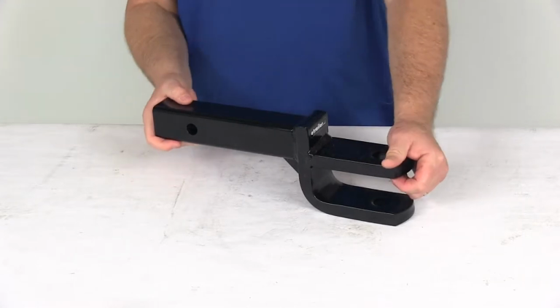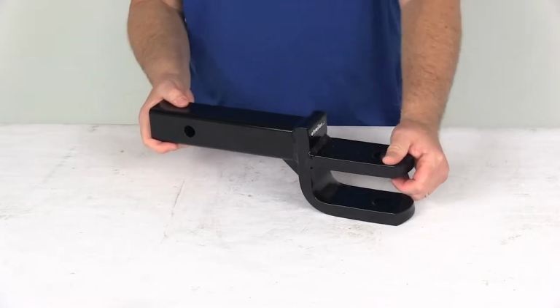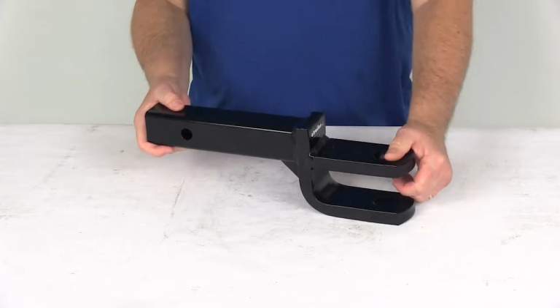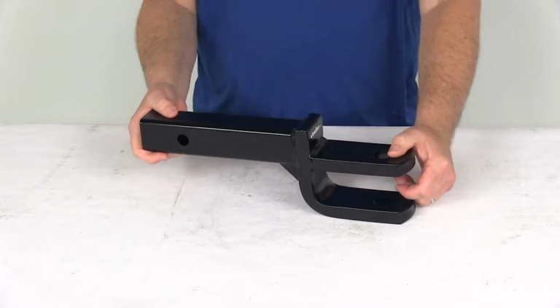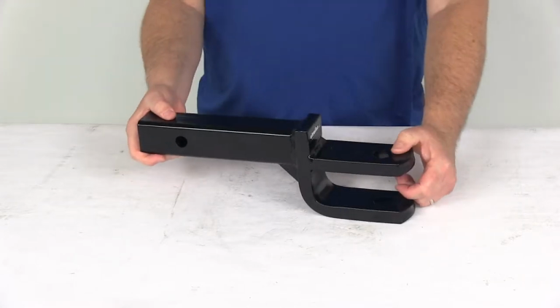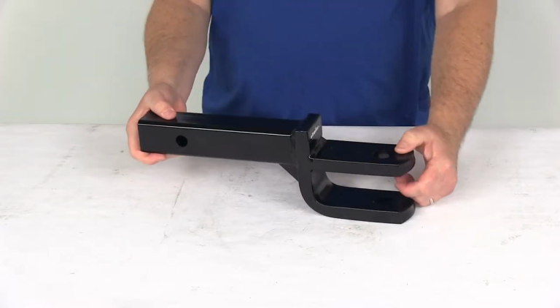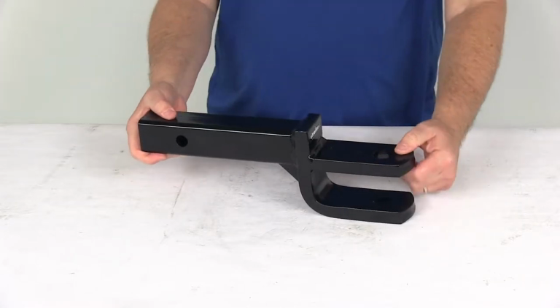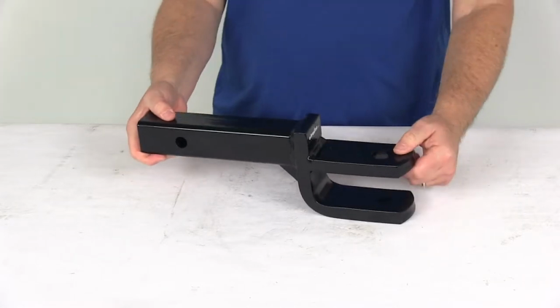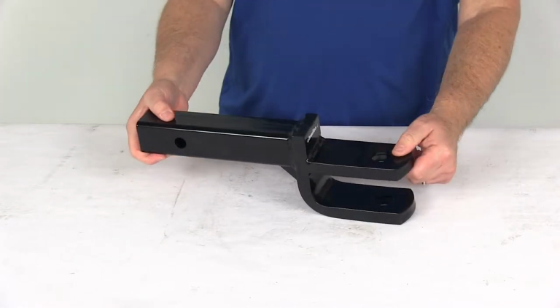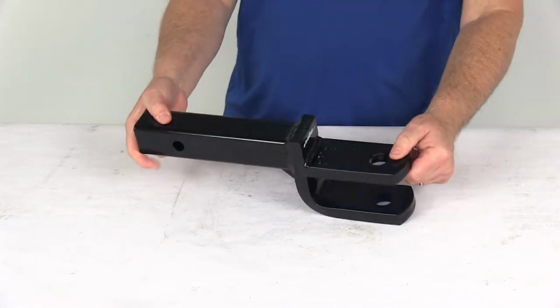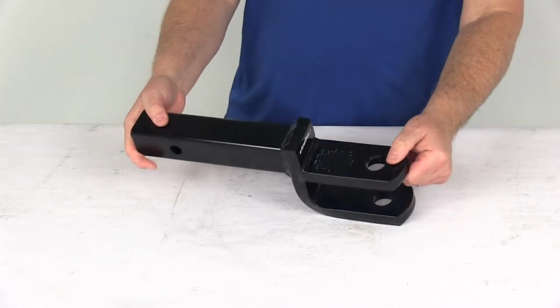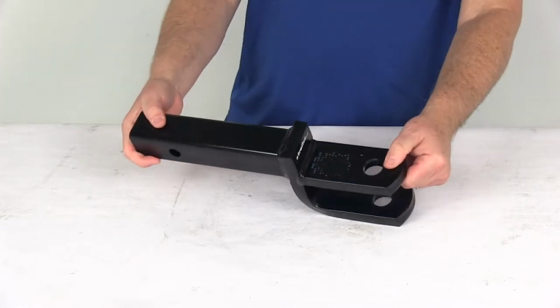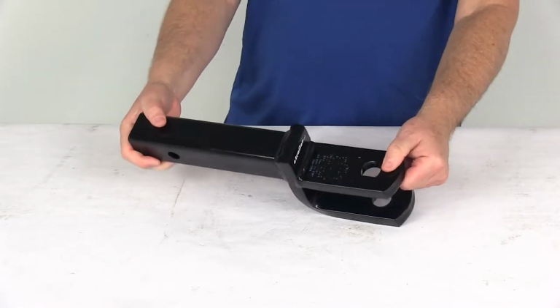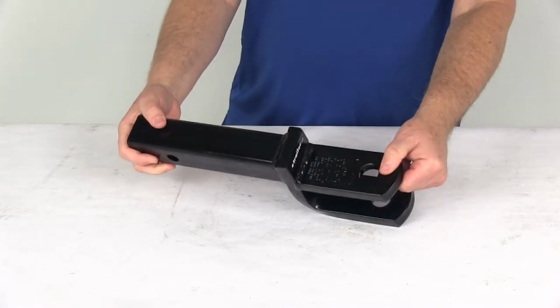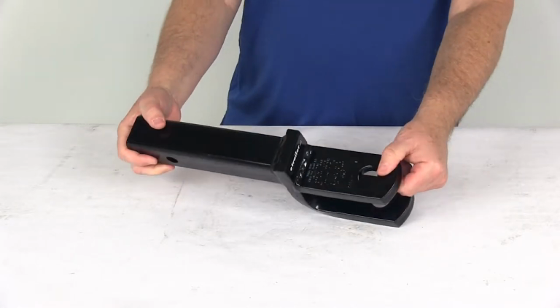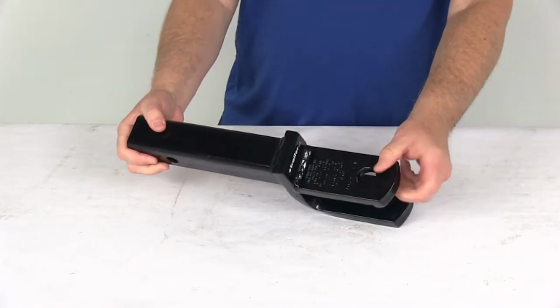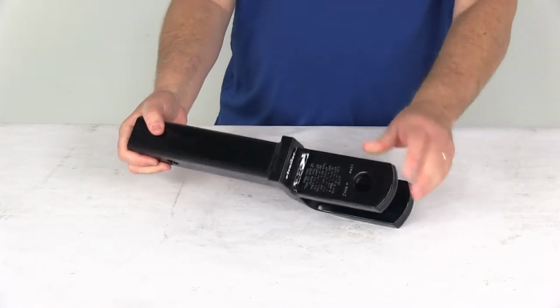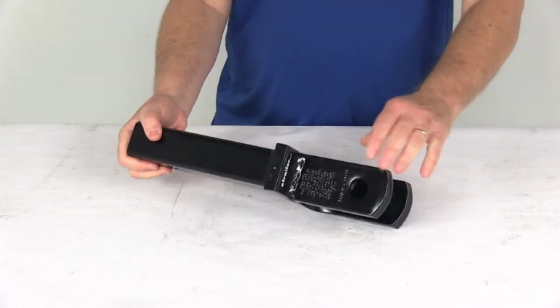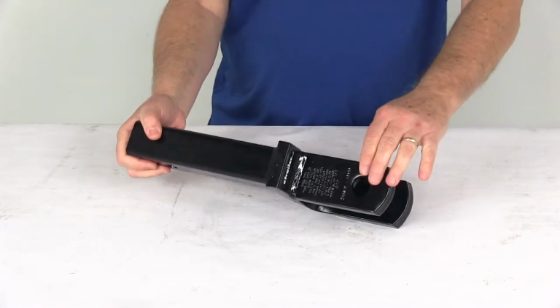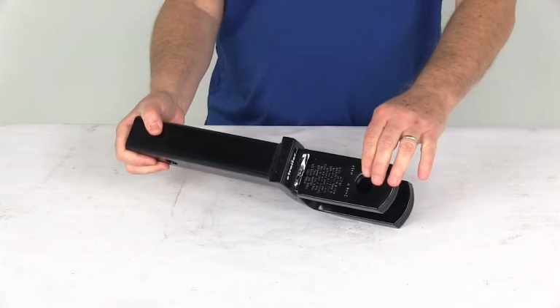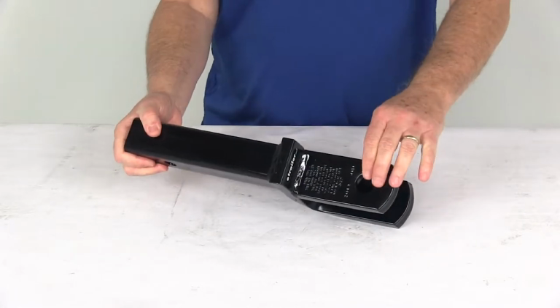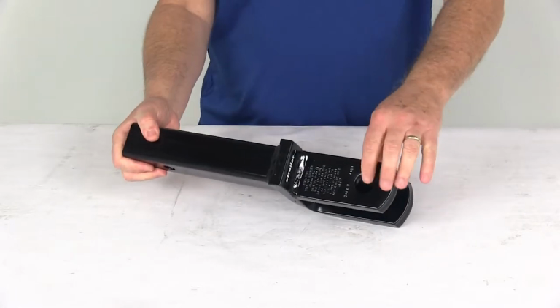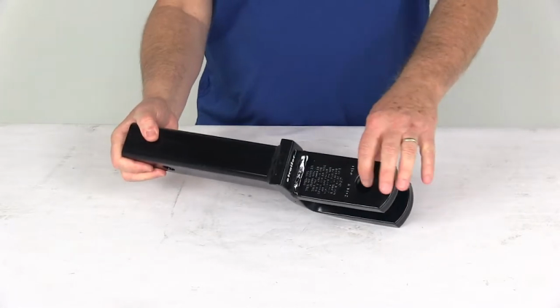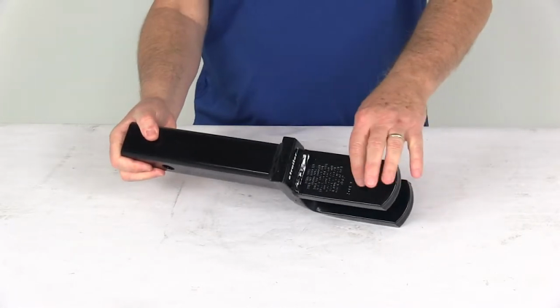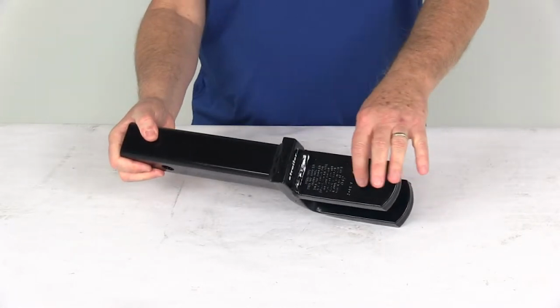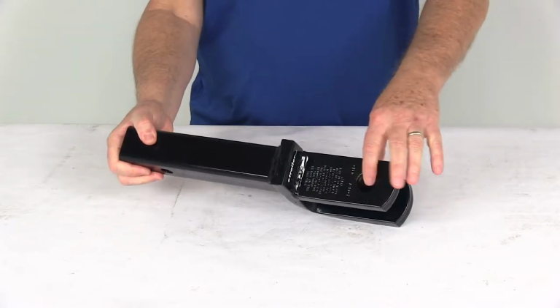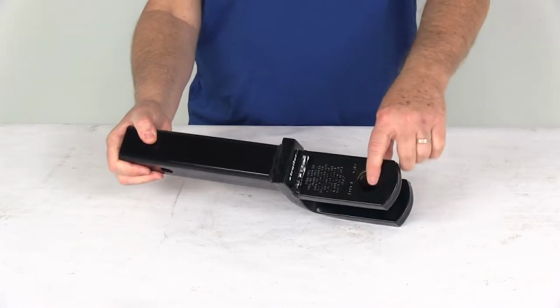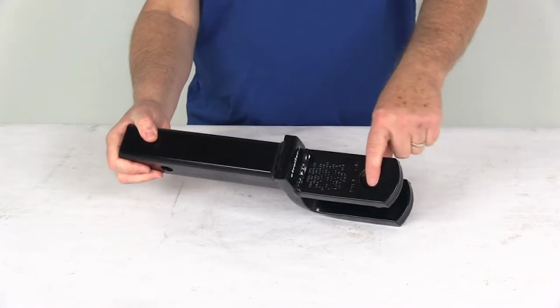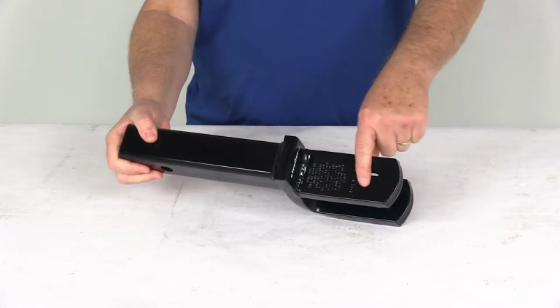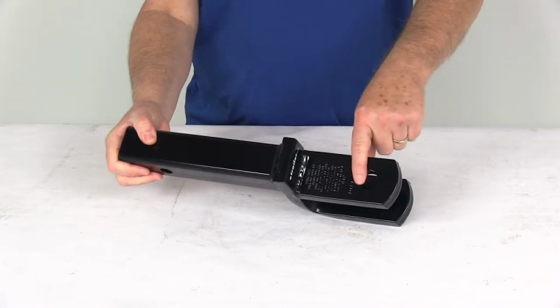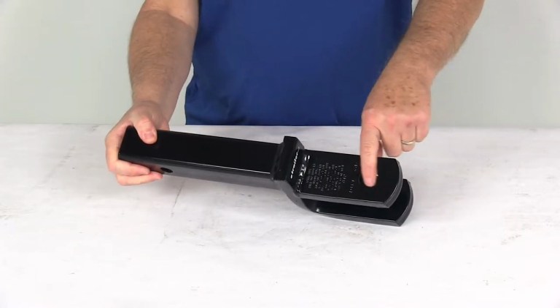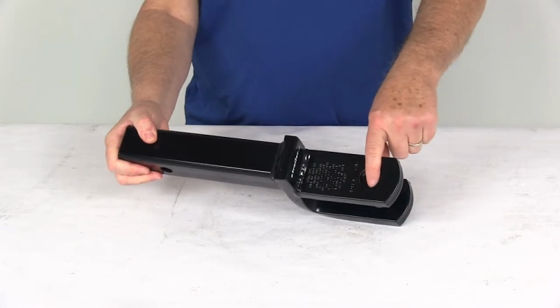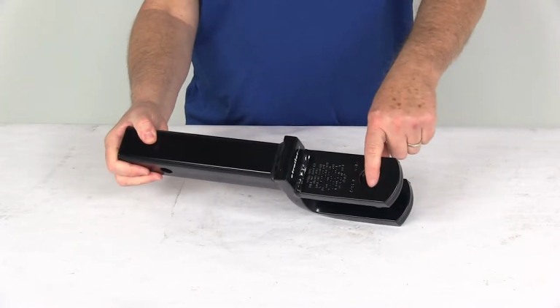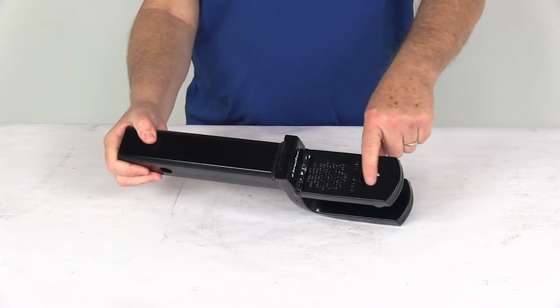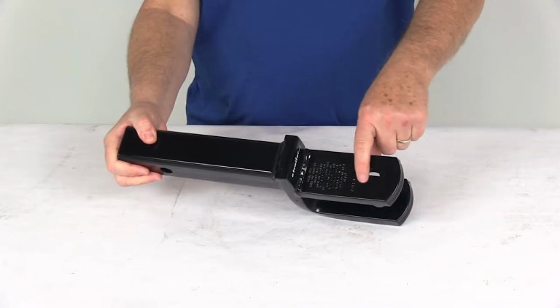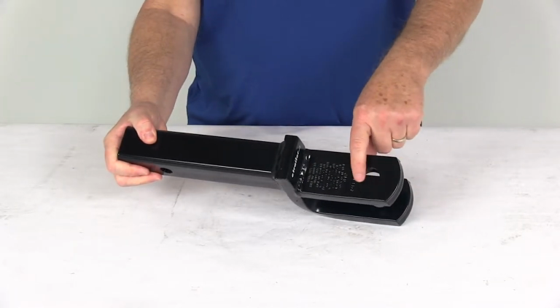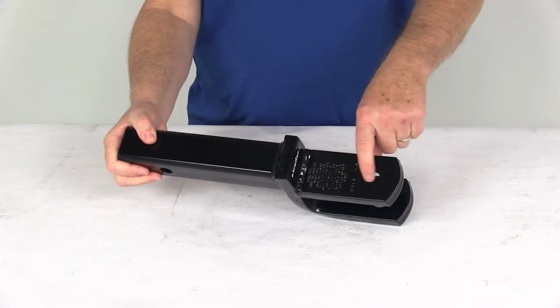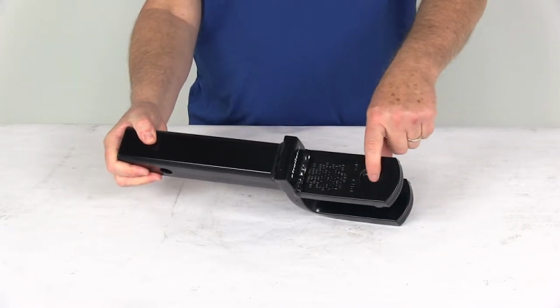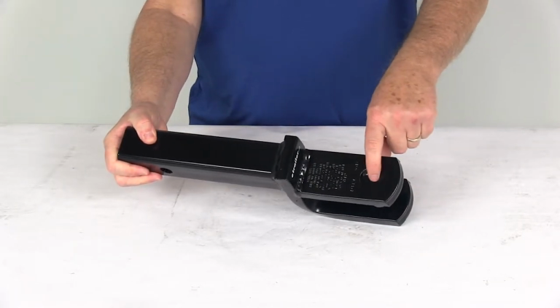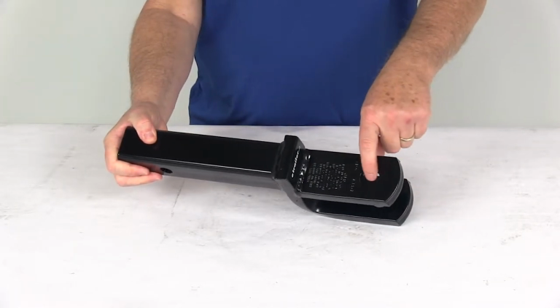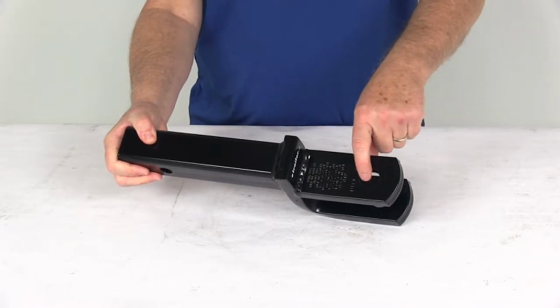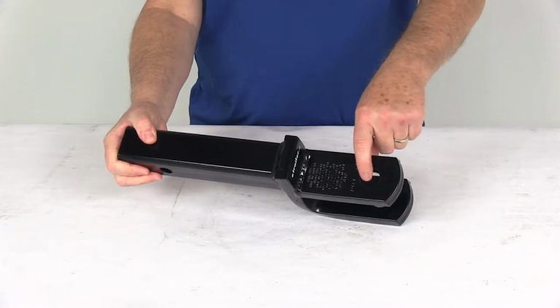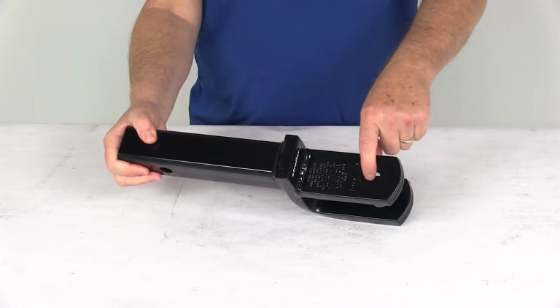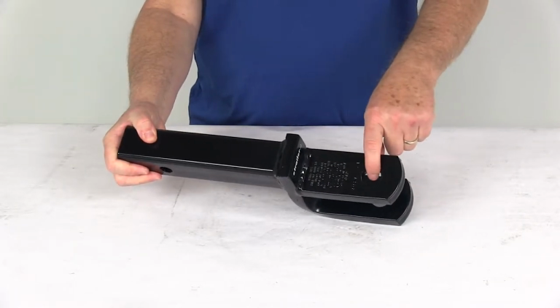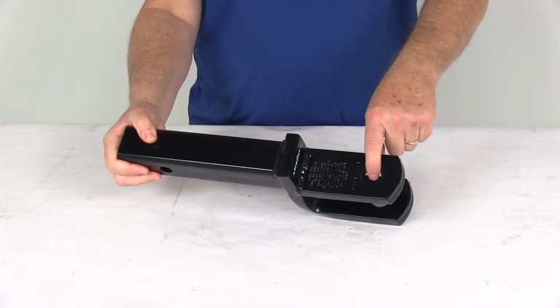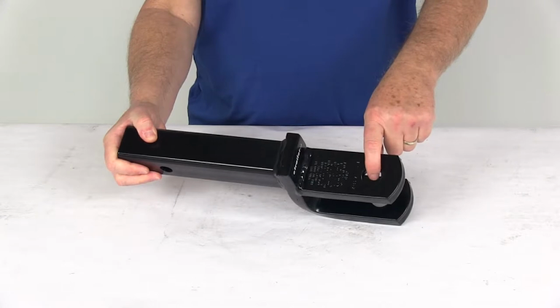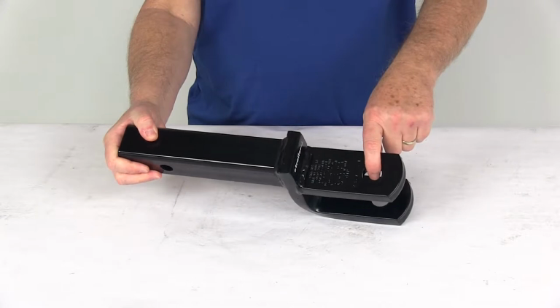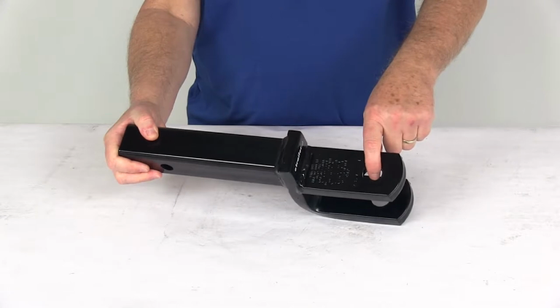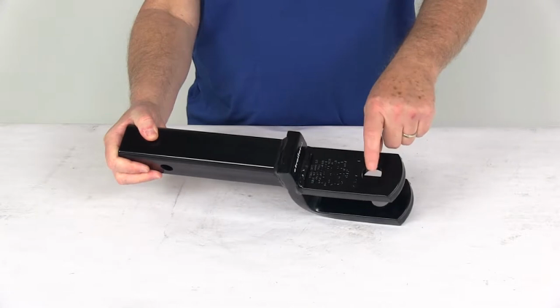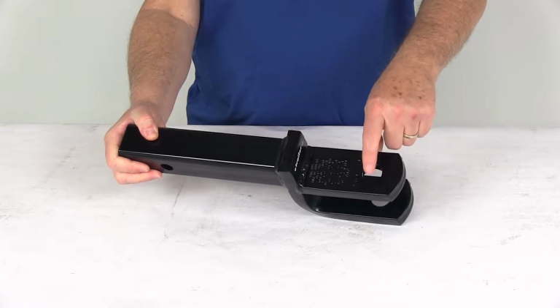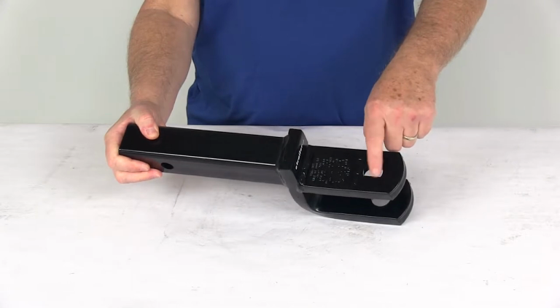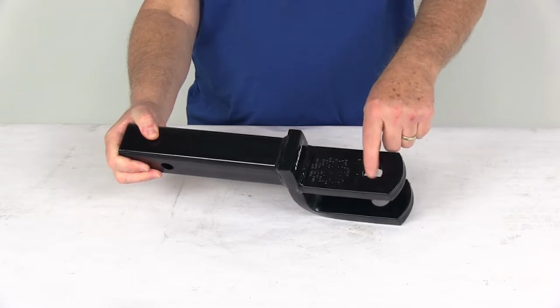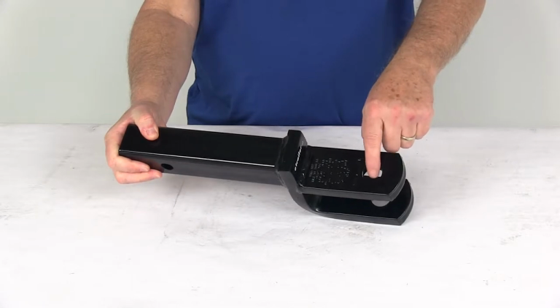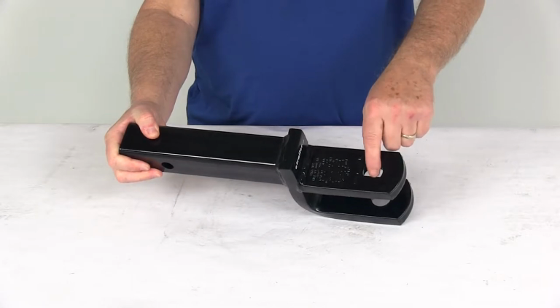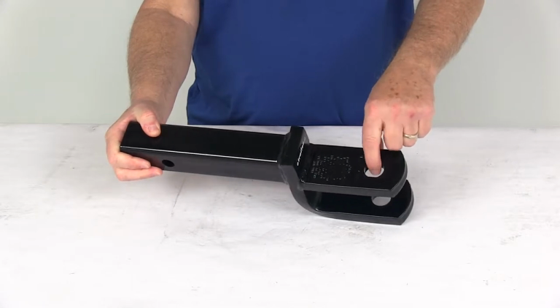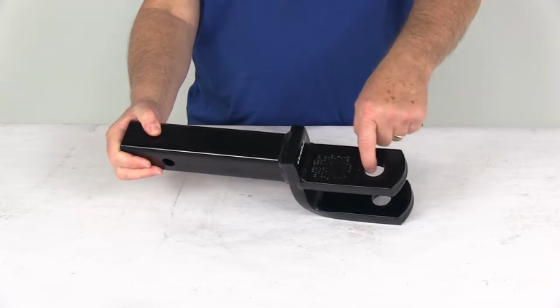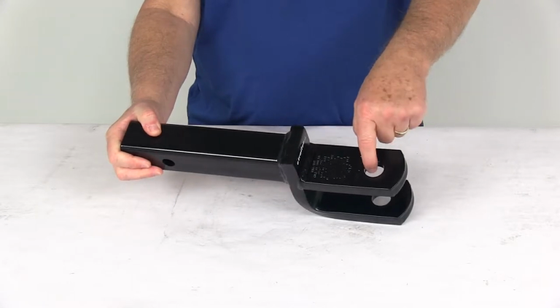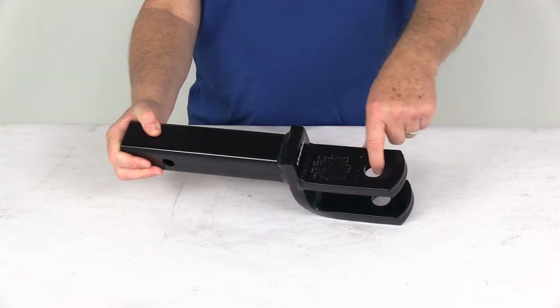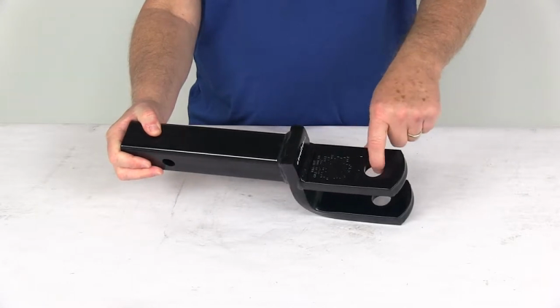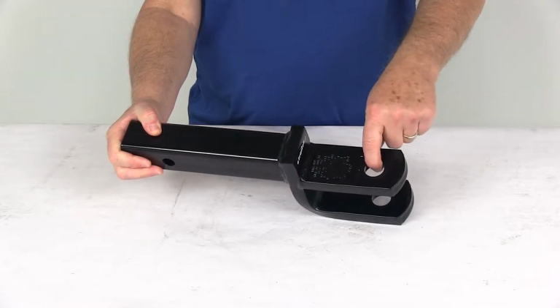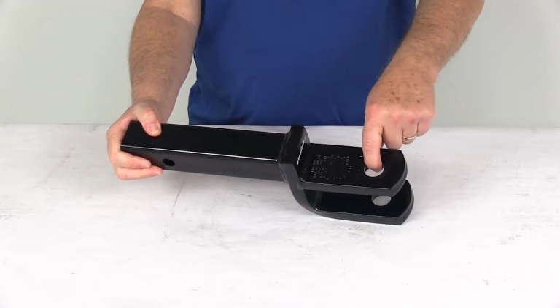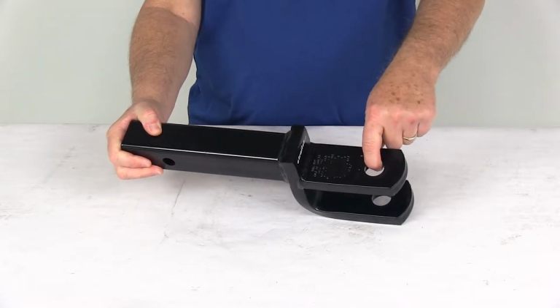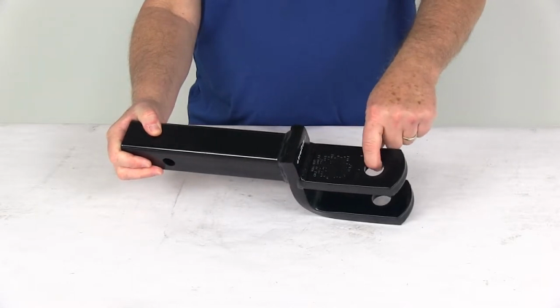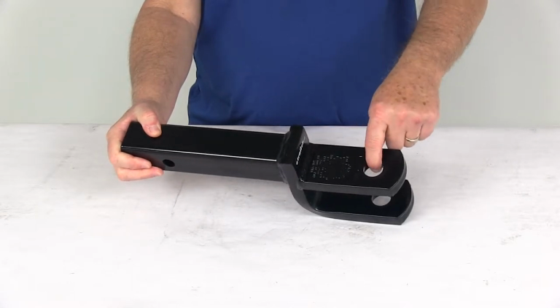Now if used as a ball mount, it does require a hitch ball with a one inch diameter threaded shank to fit into the hole right here.